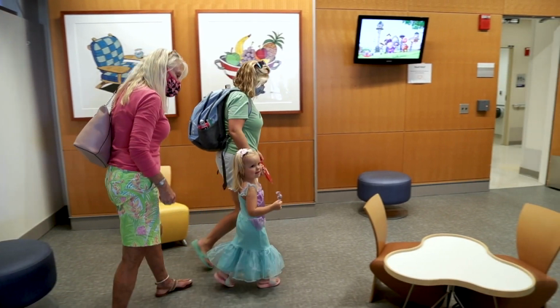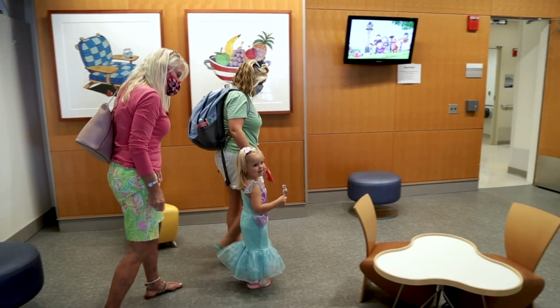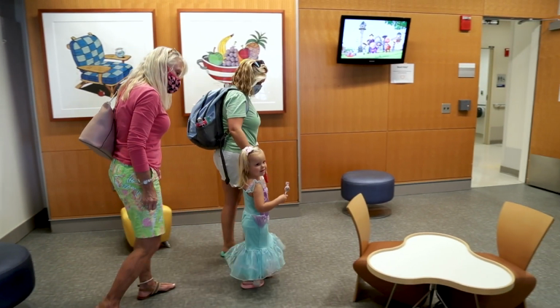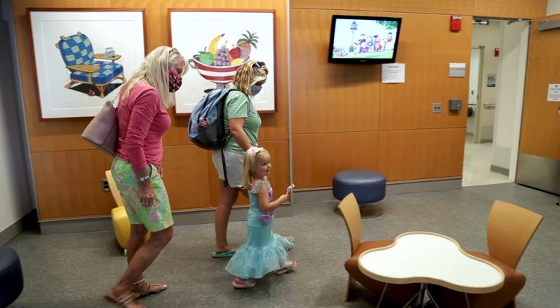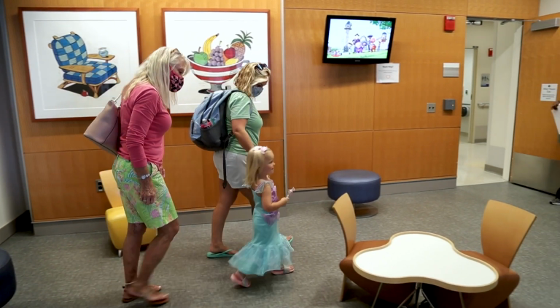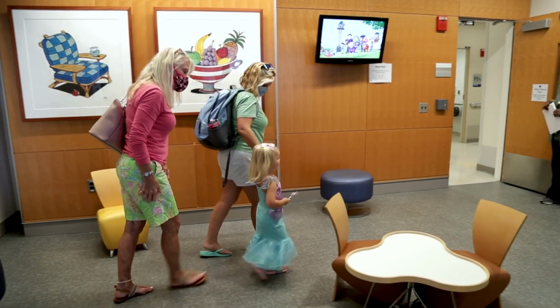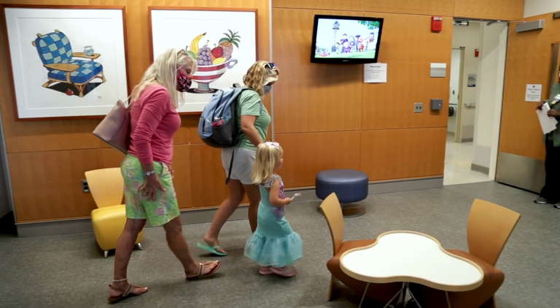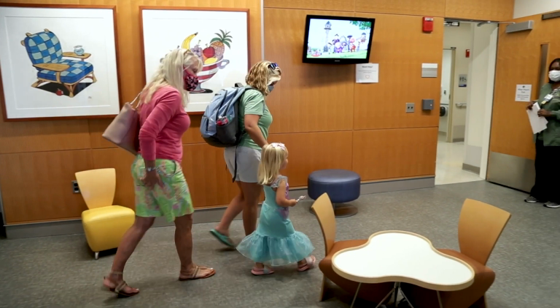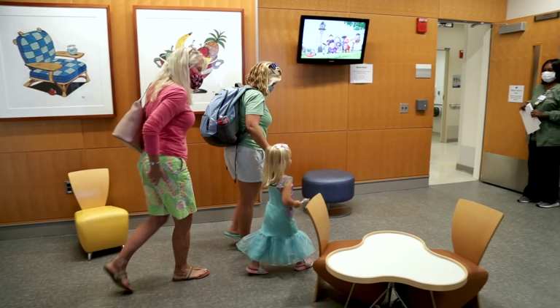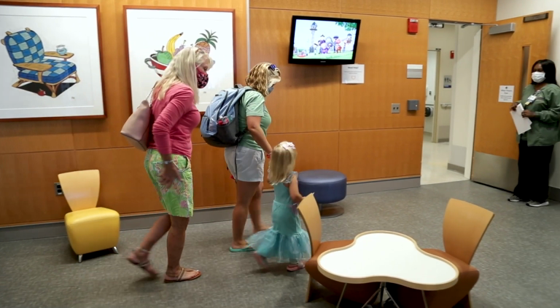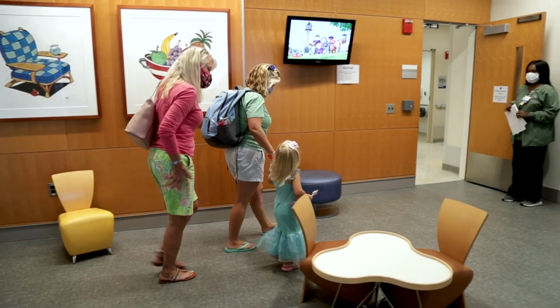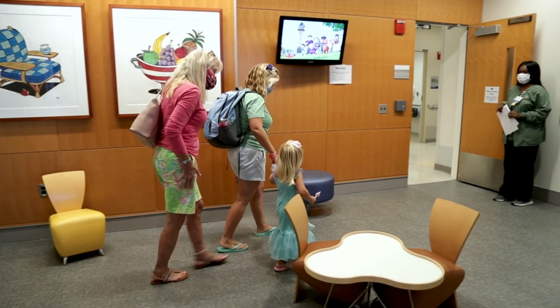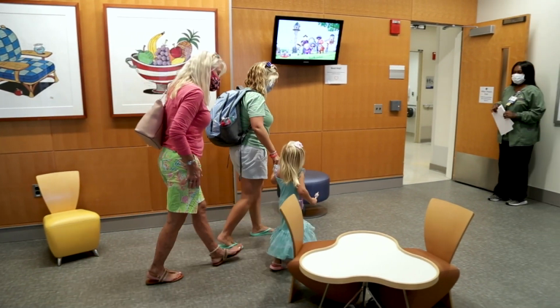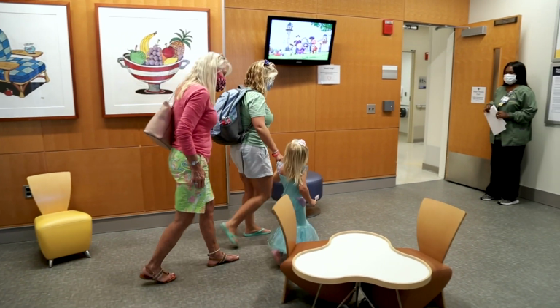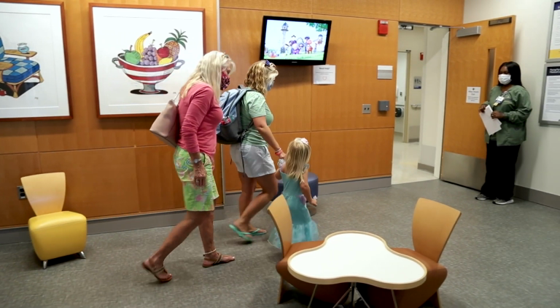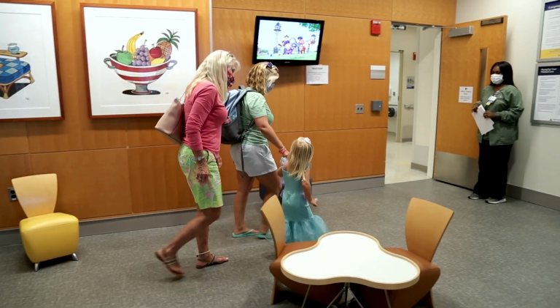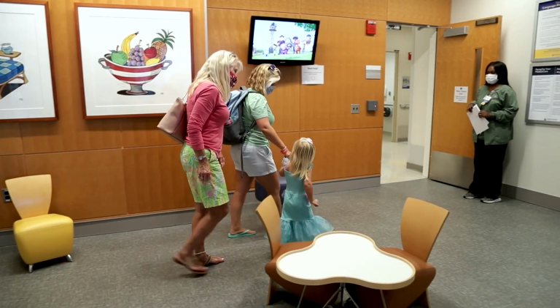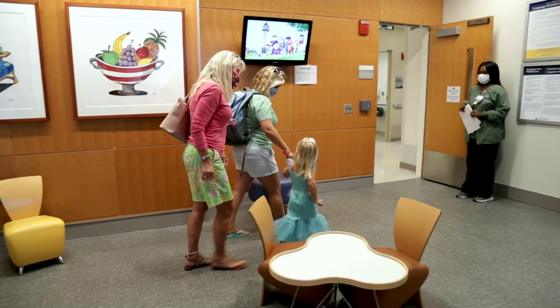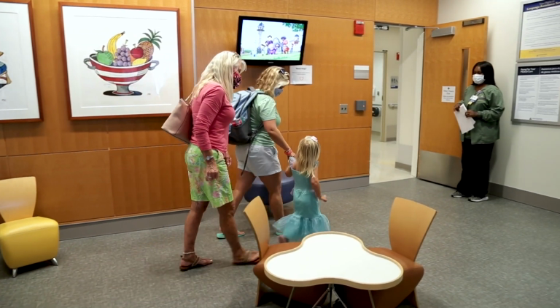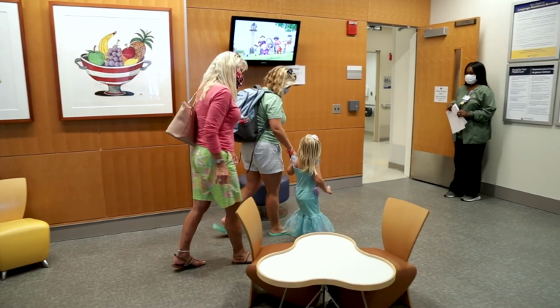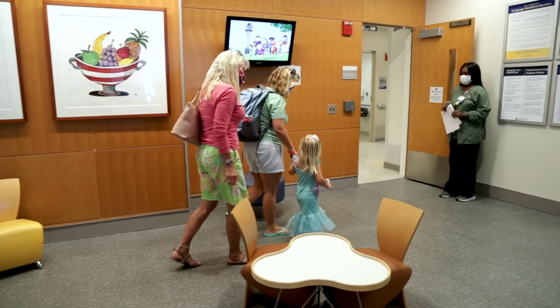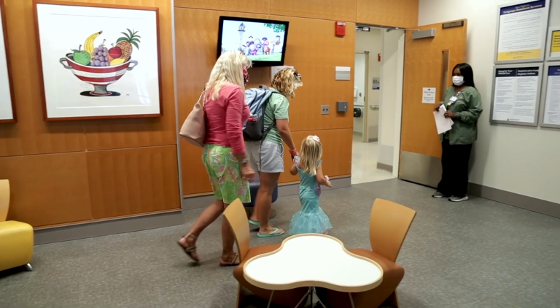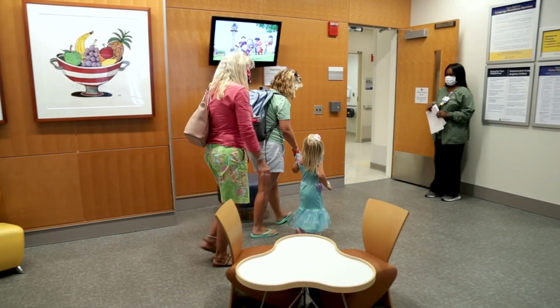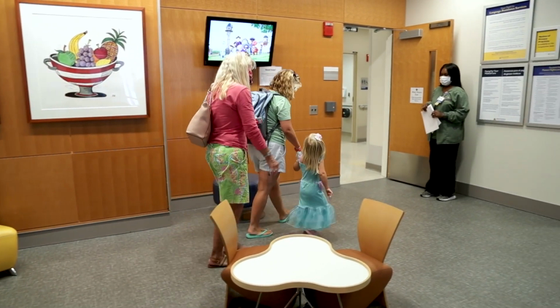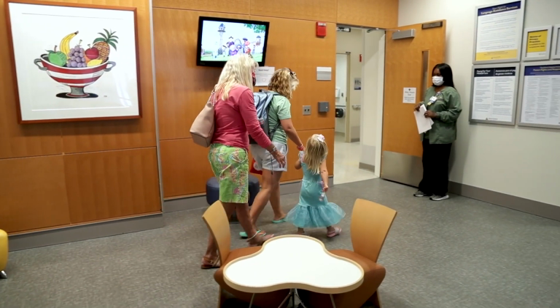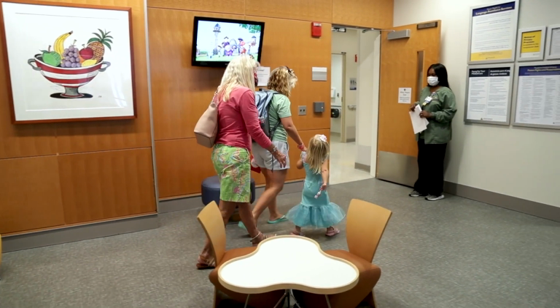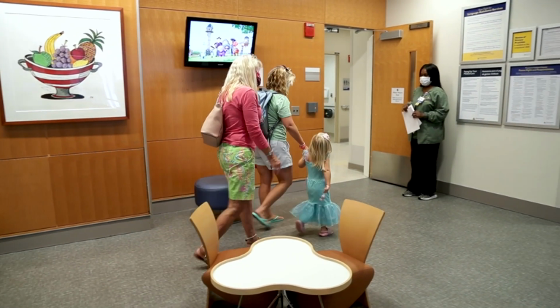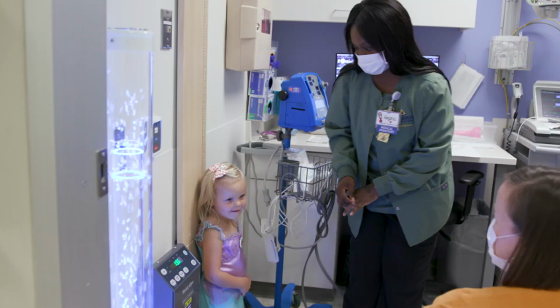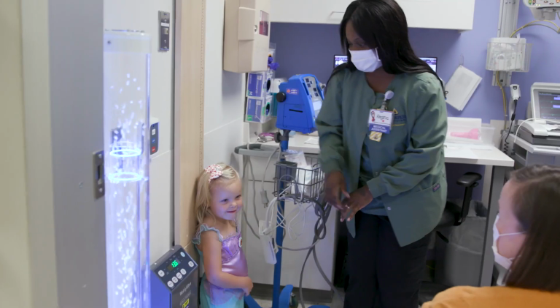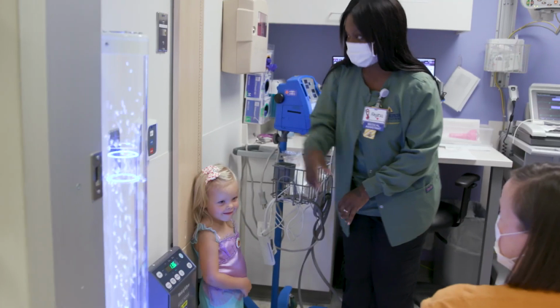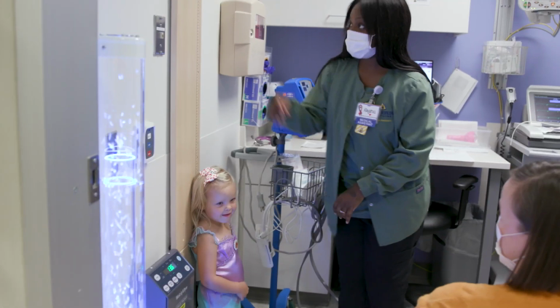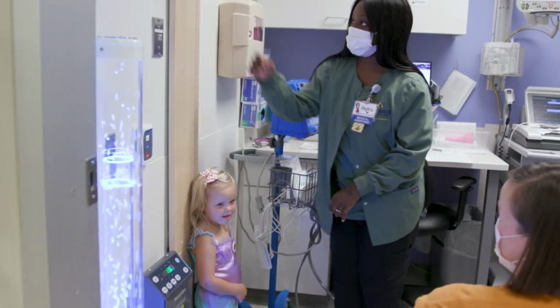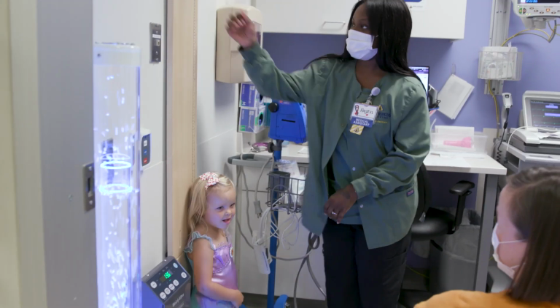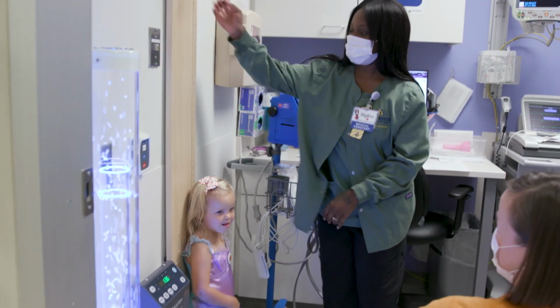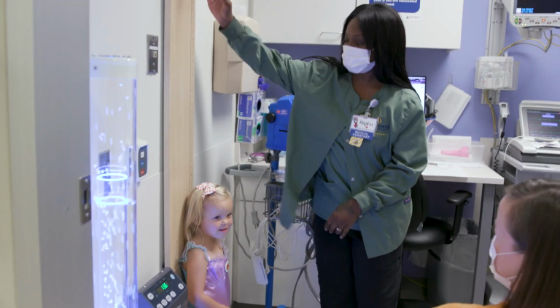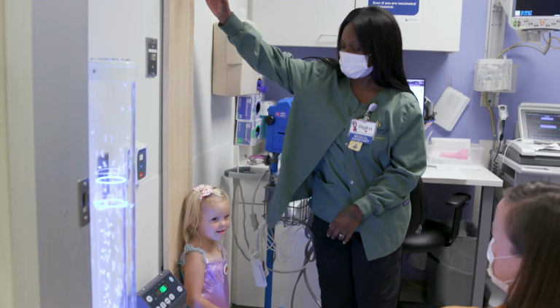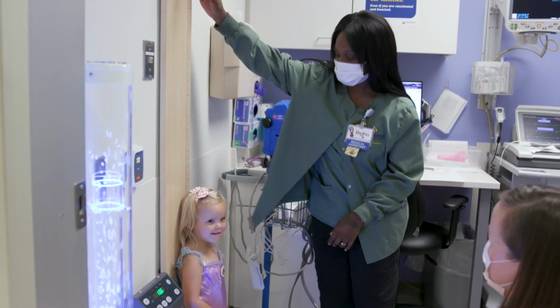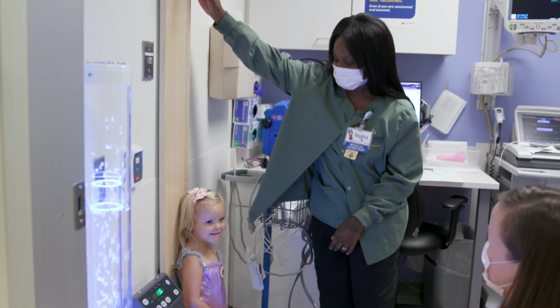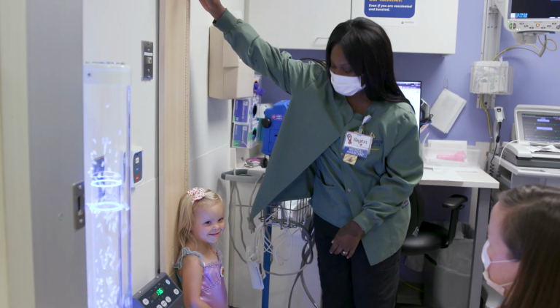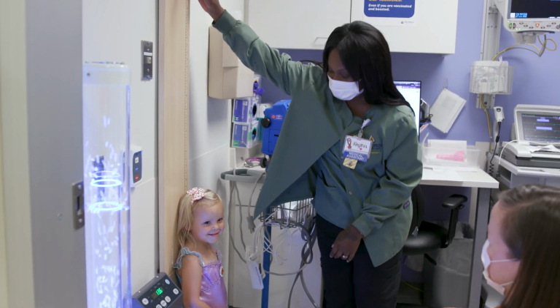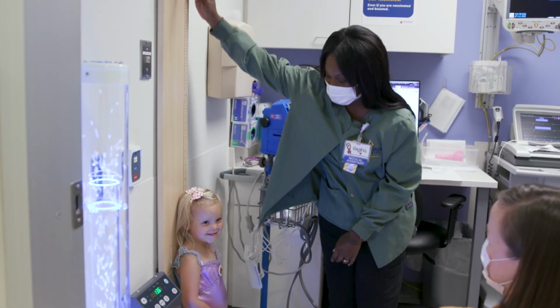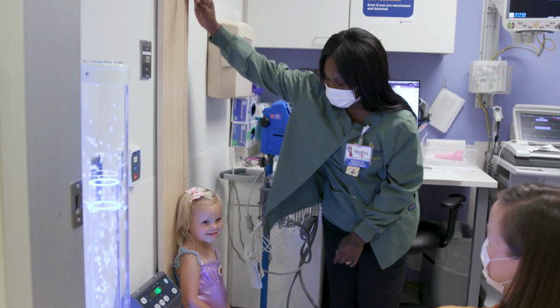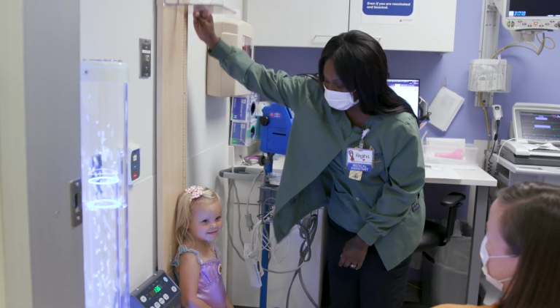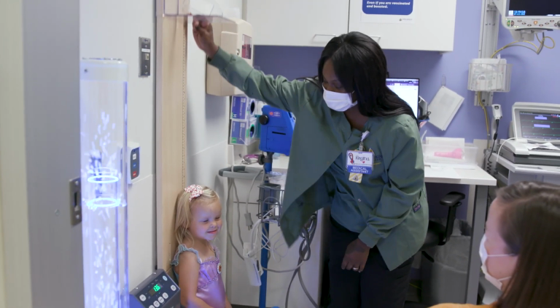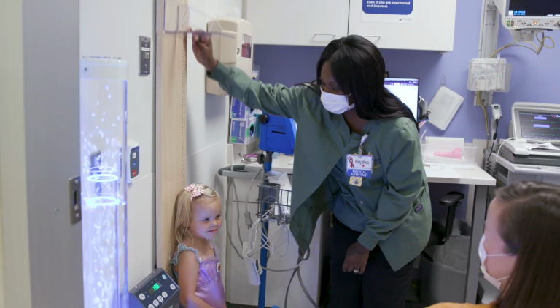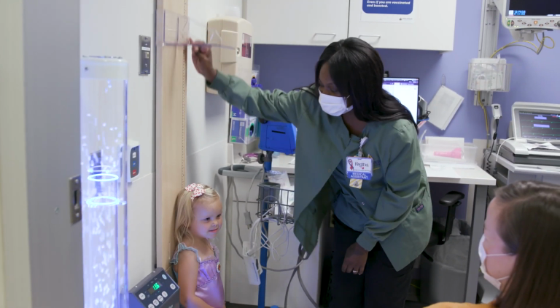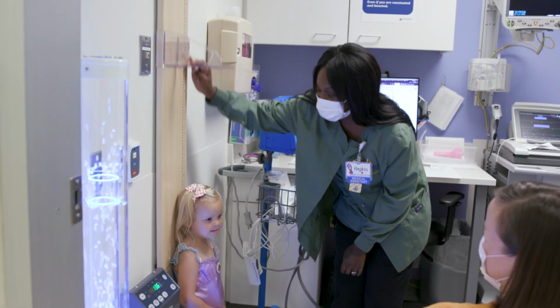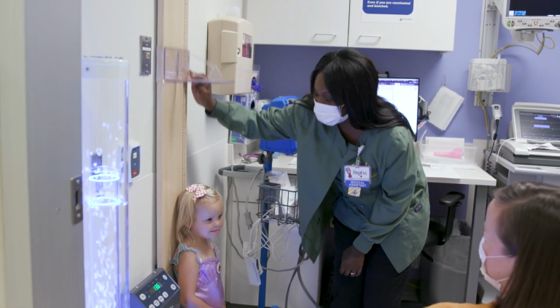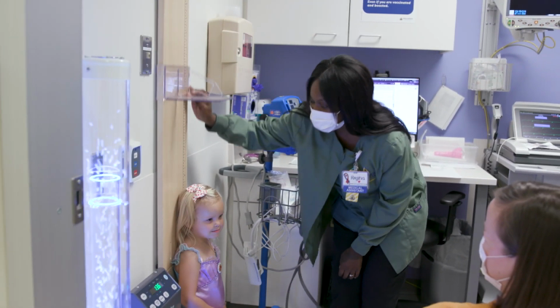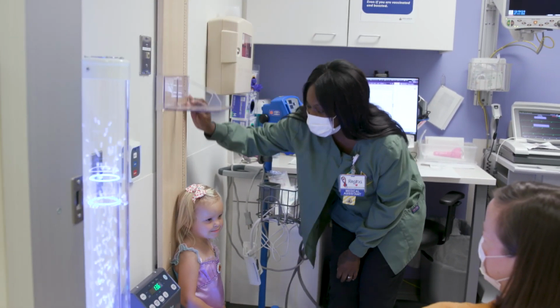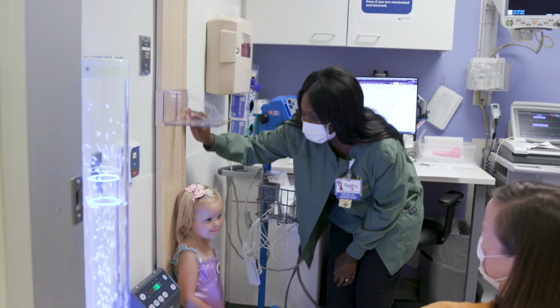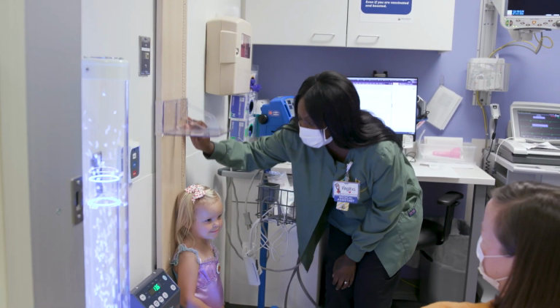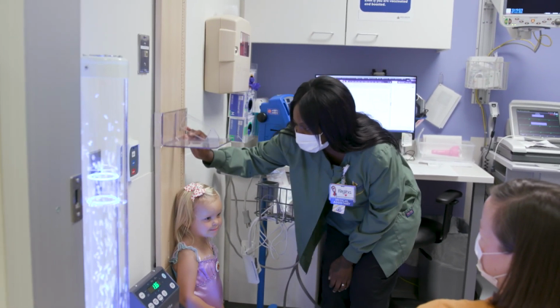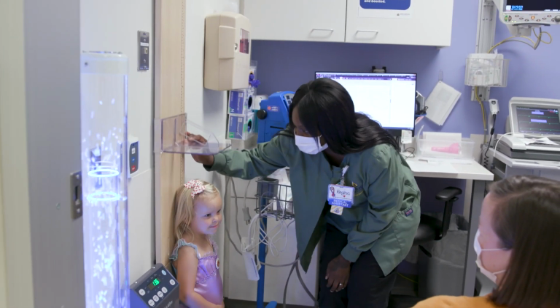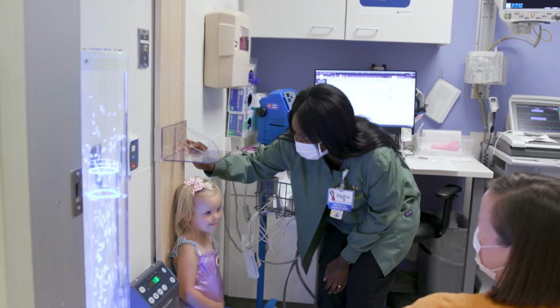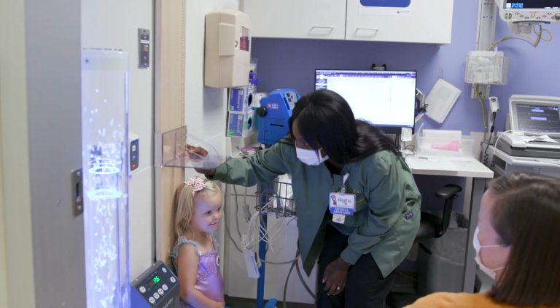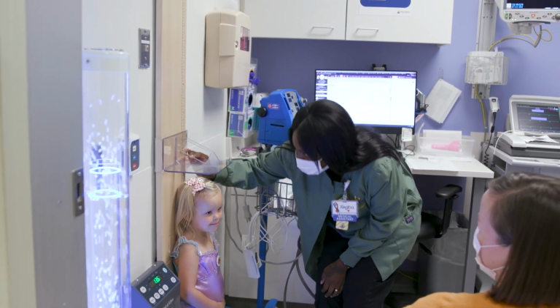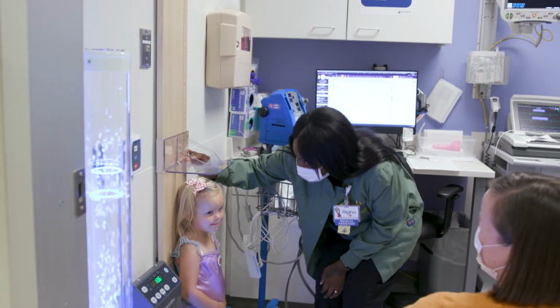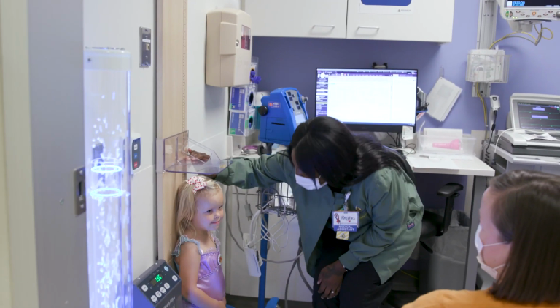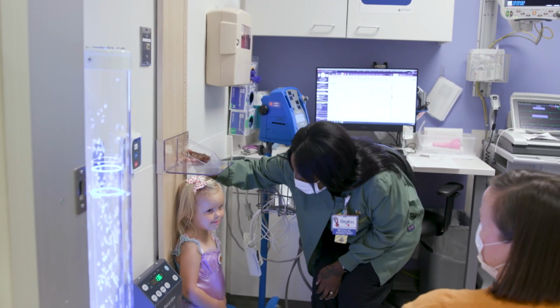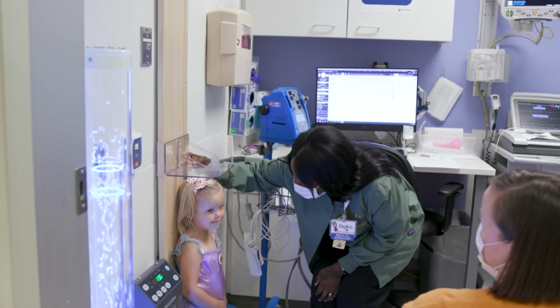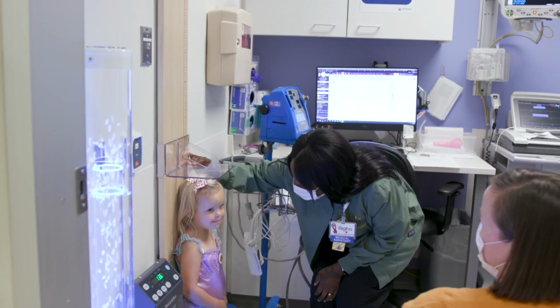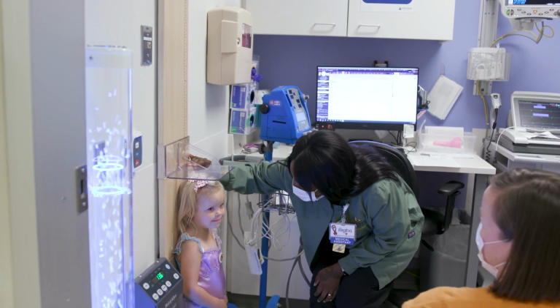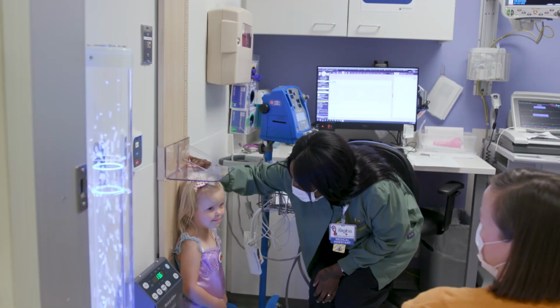We live in Surf City, North Carolina, and we came up to have a pacemaker put in because Ellie has long QT syndrome.